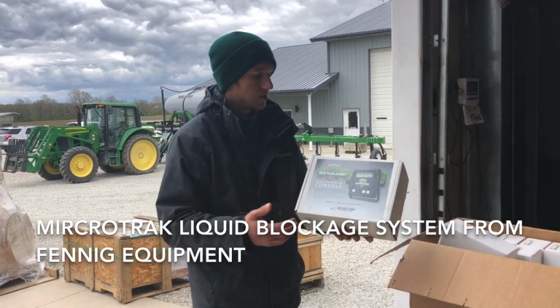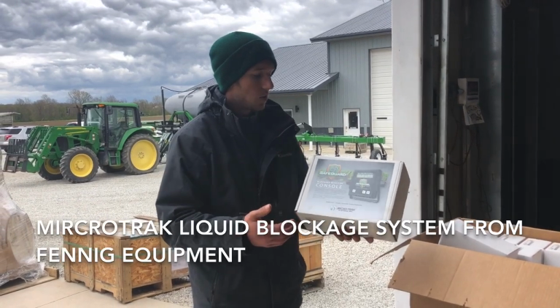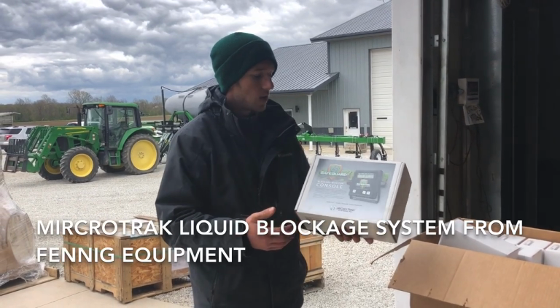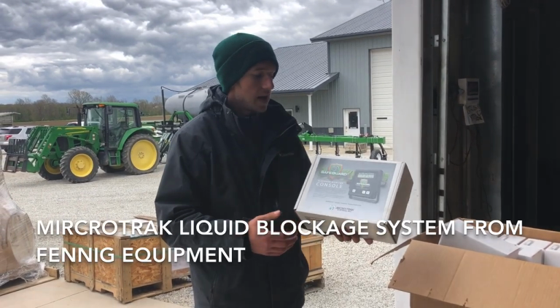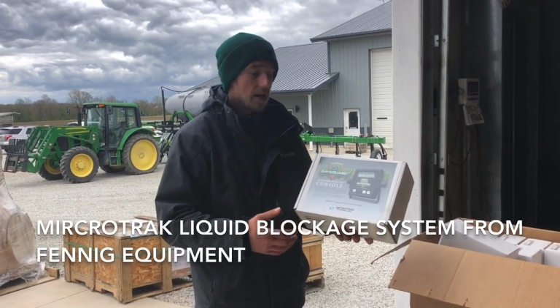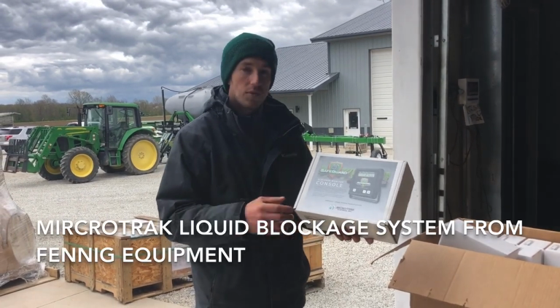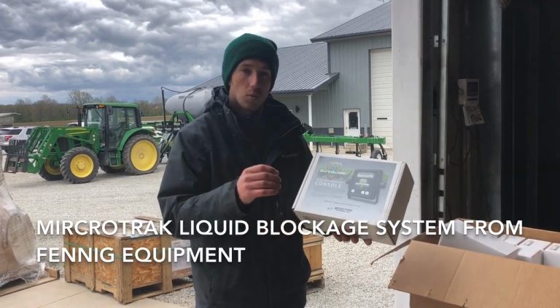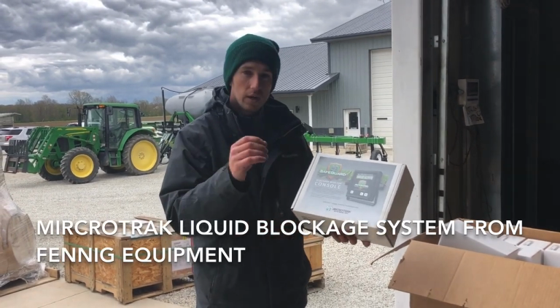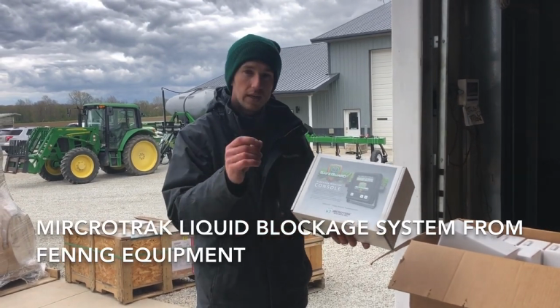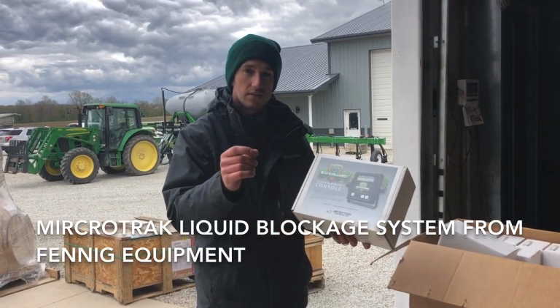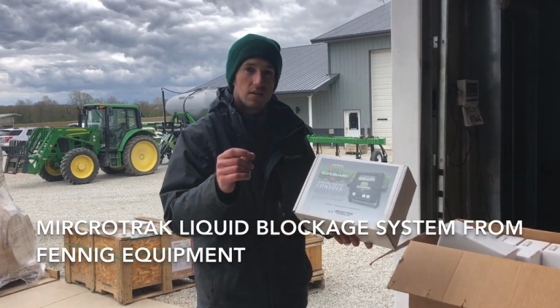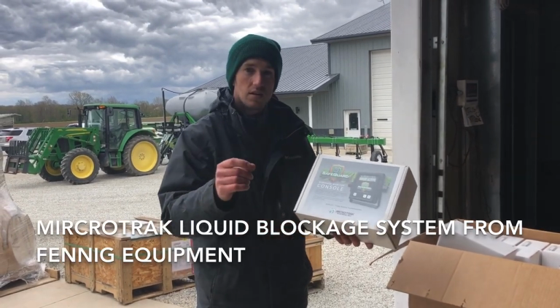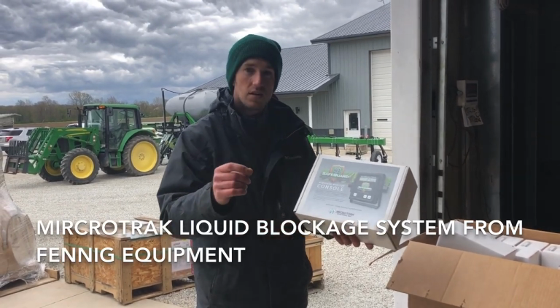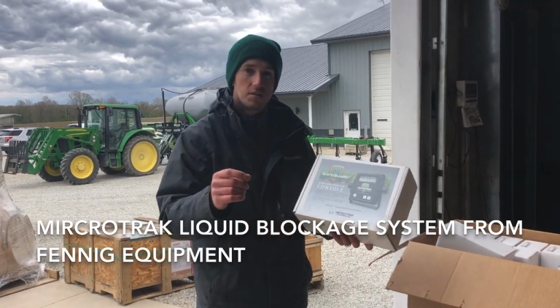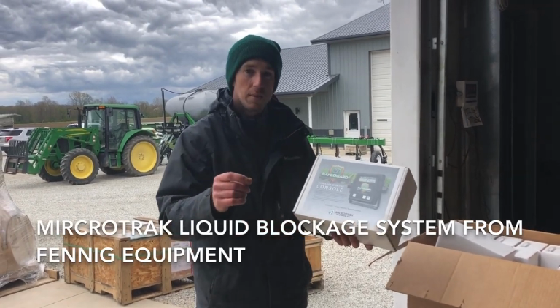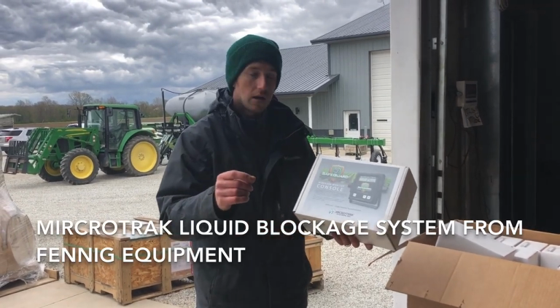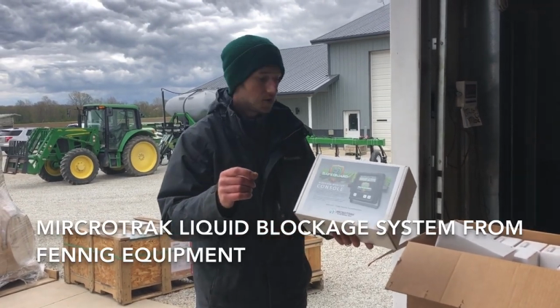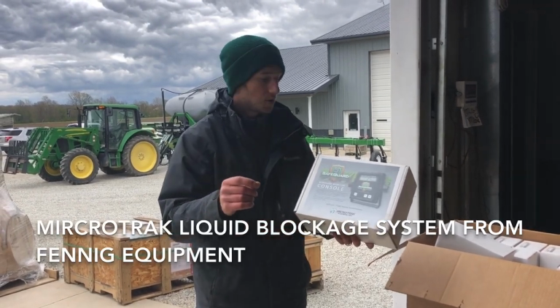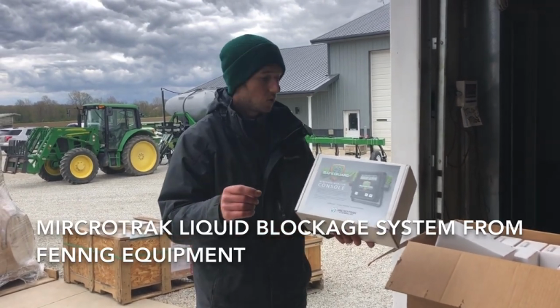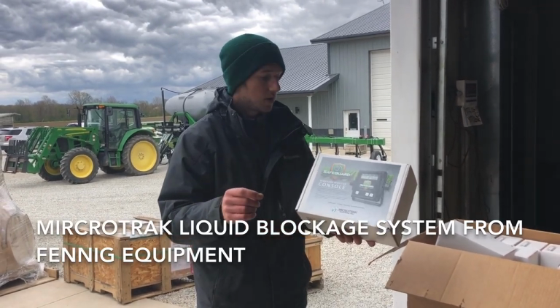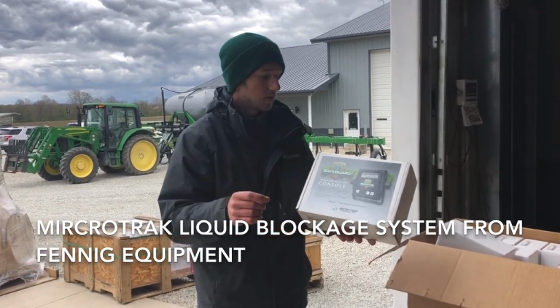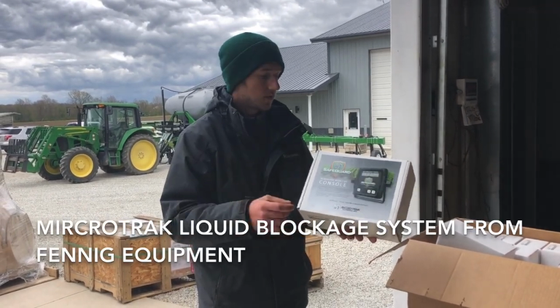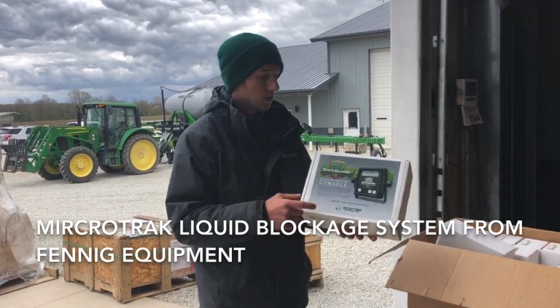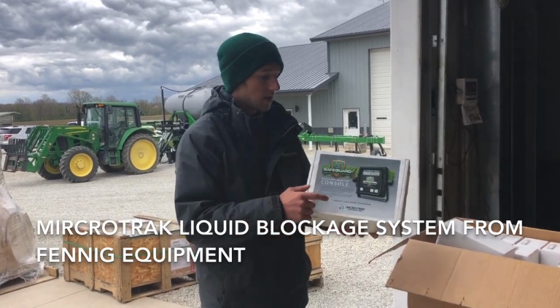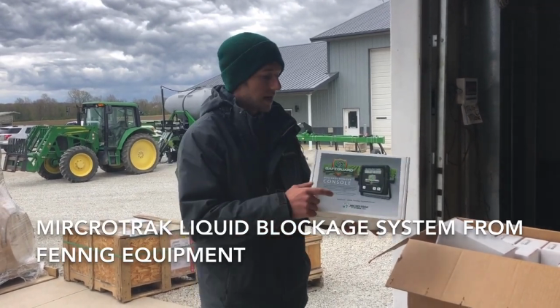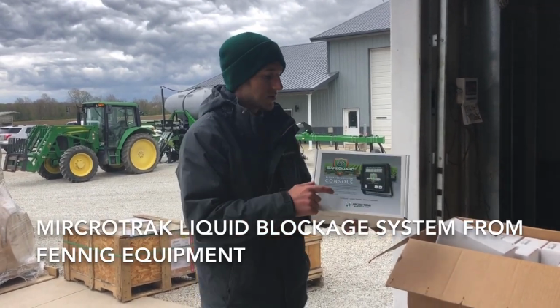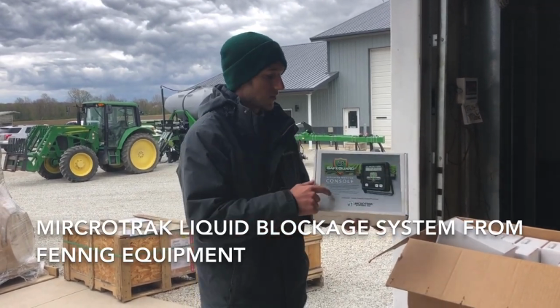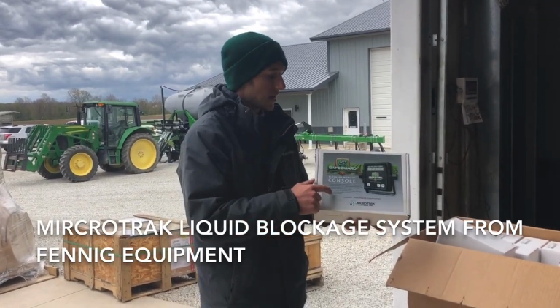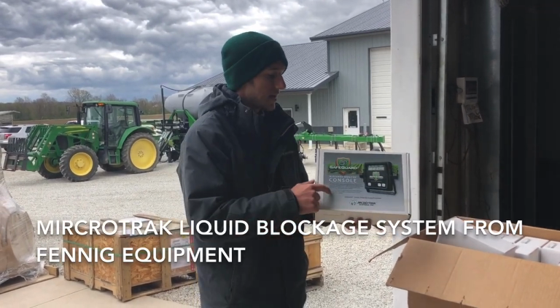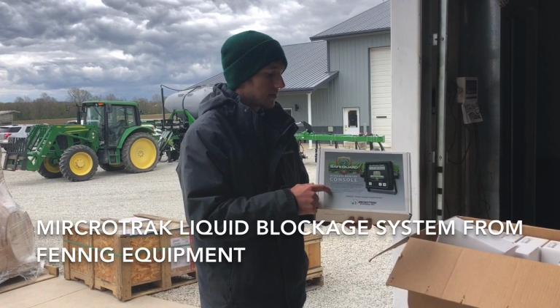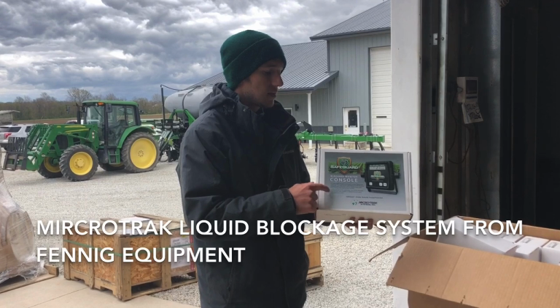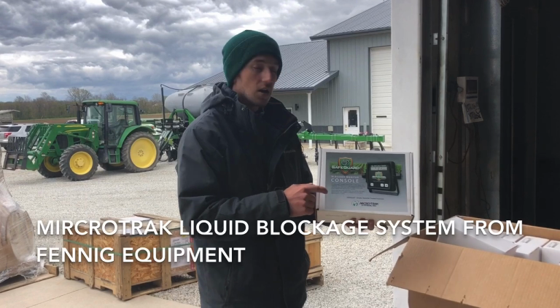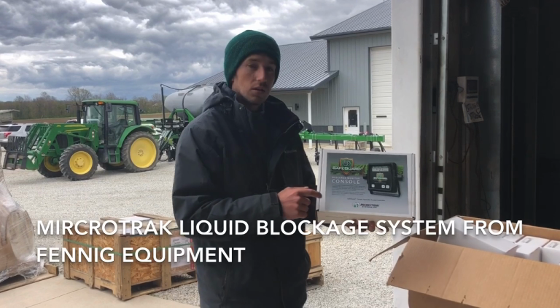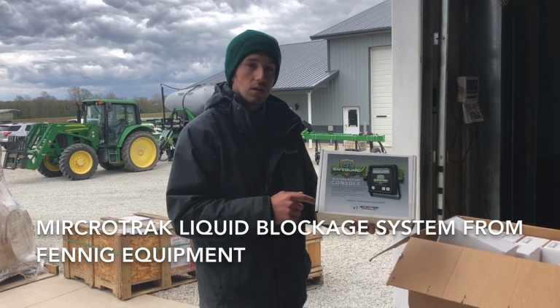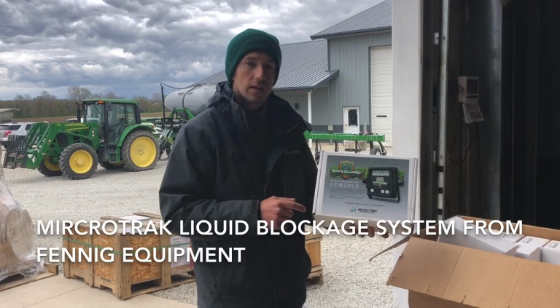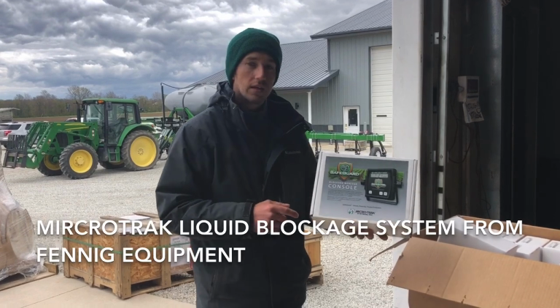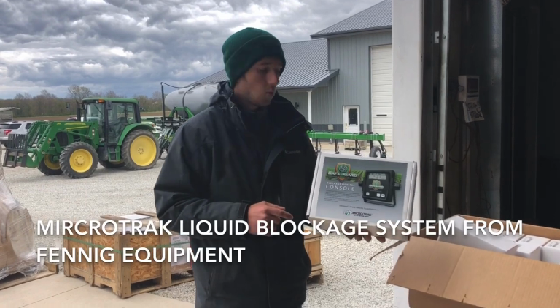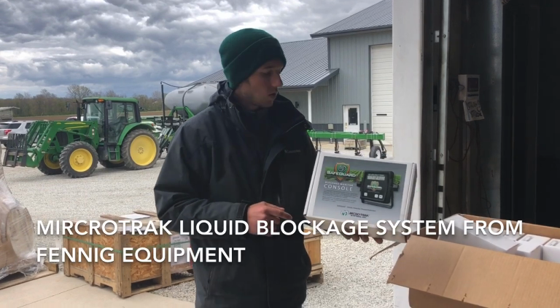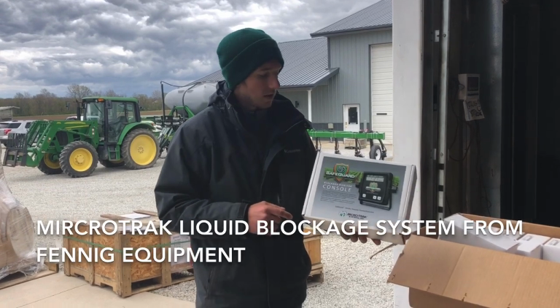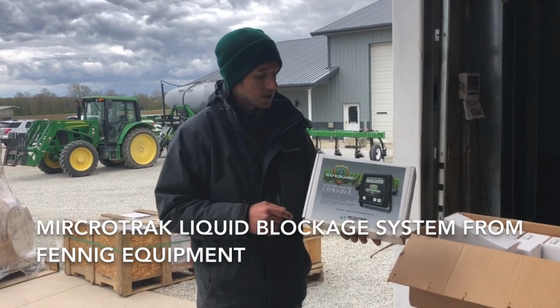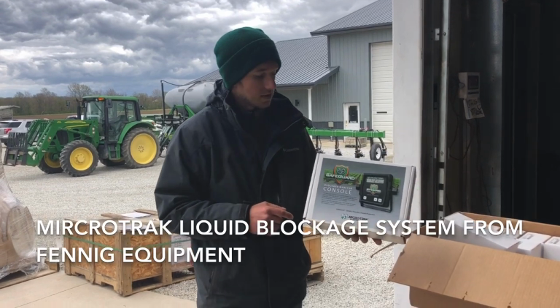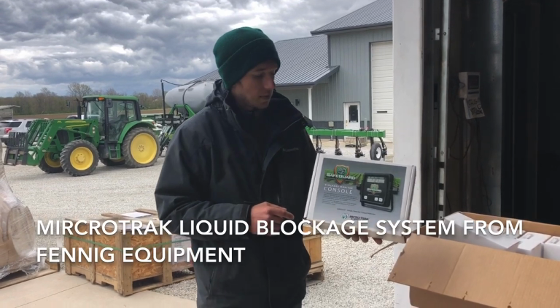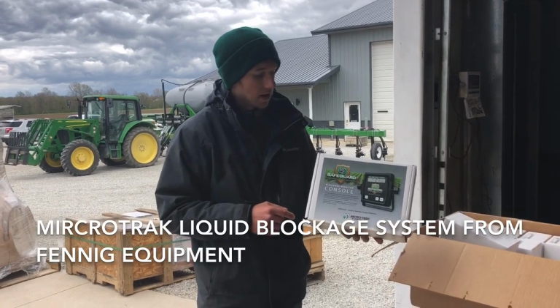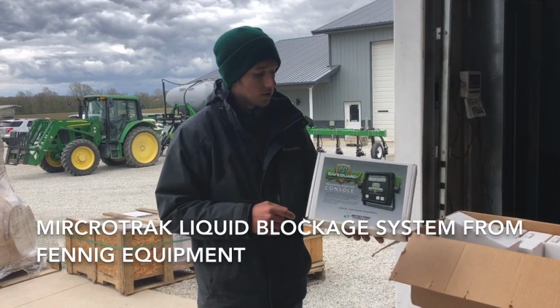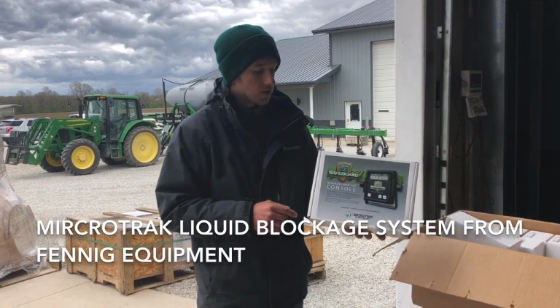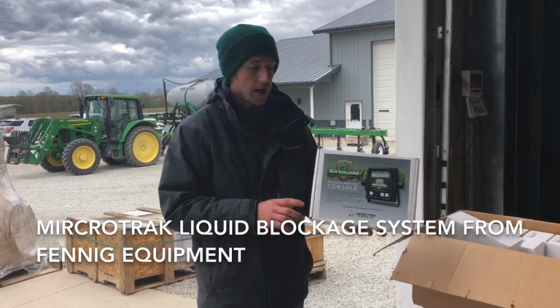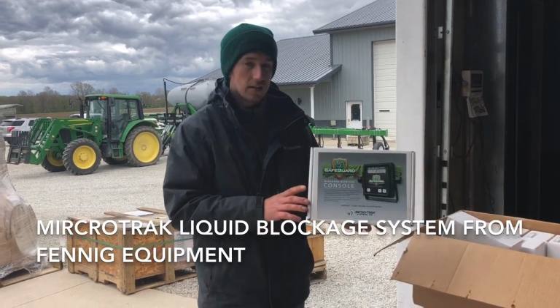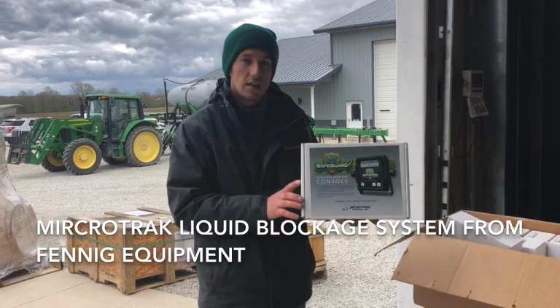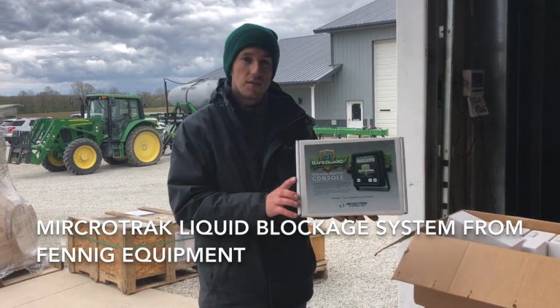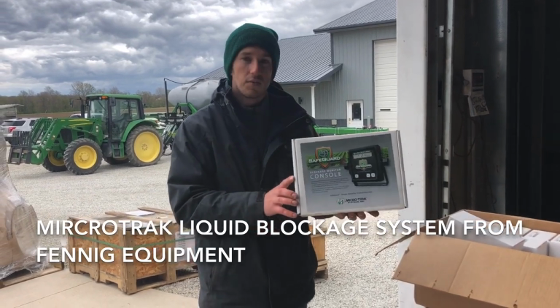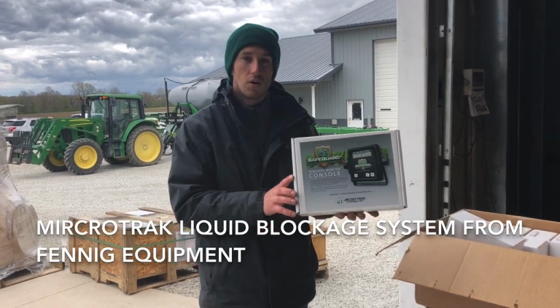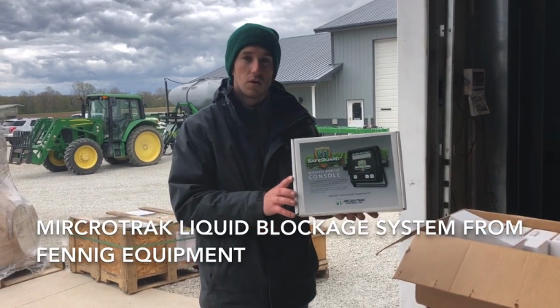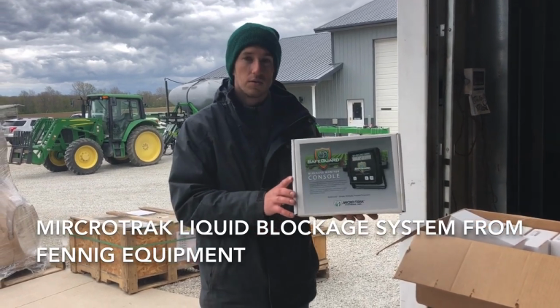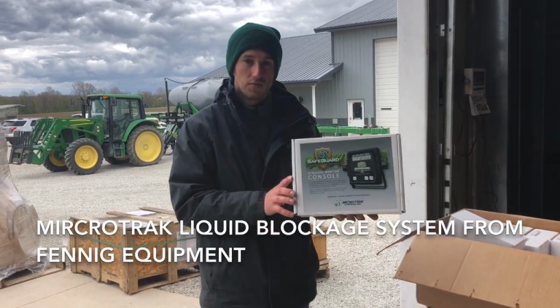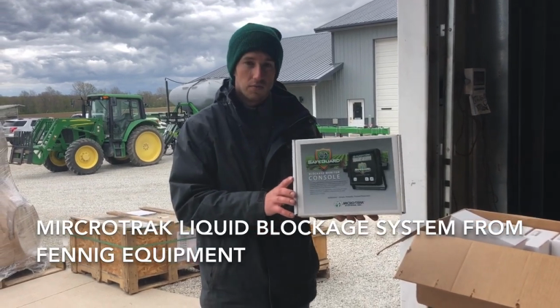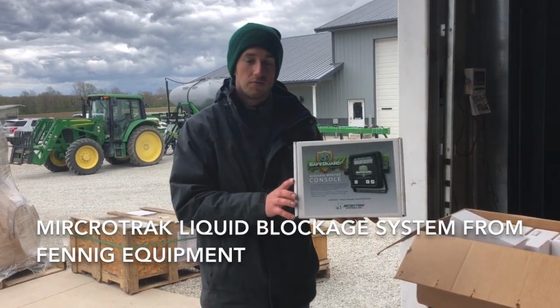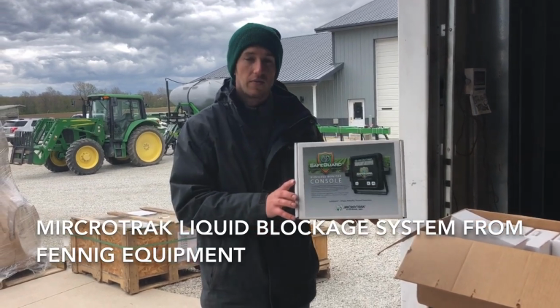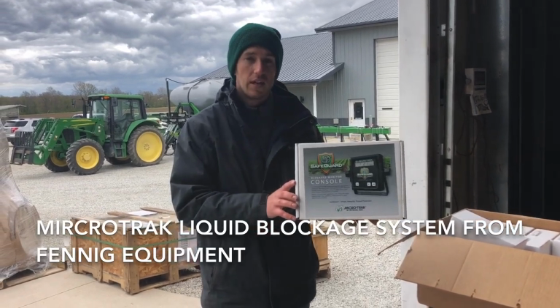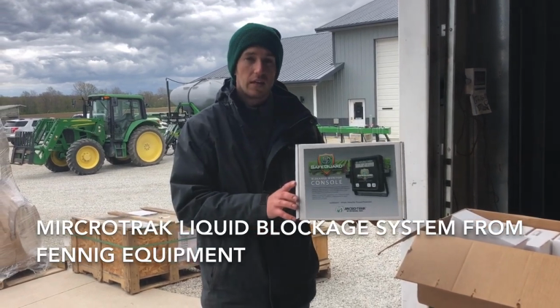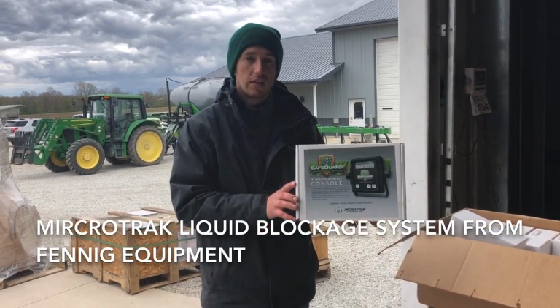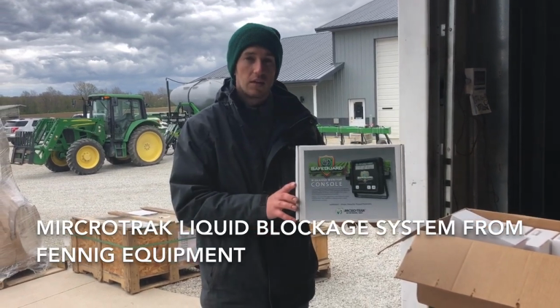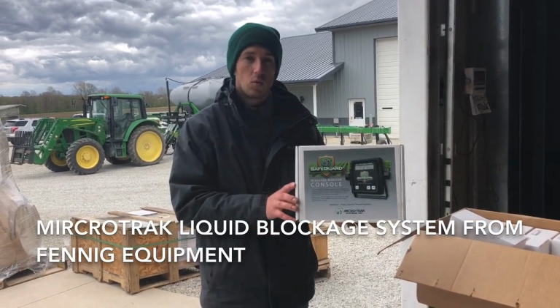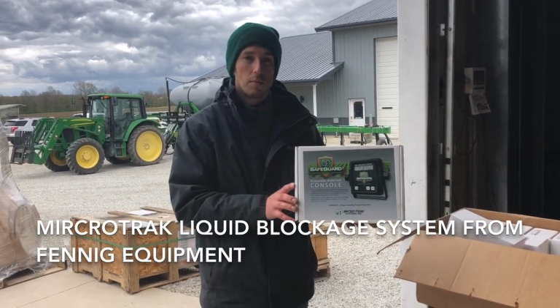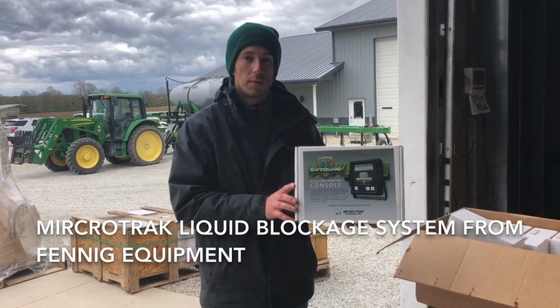So if you want to get serious about controlling your fertilizer rates, look into one of these Microtrack Safeguards from Fennig Equipment.